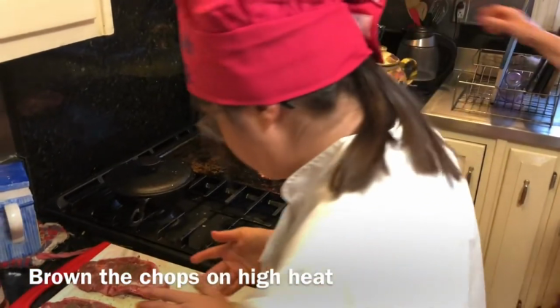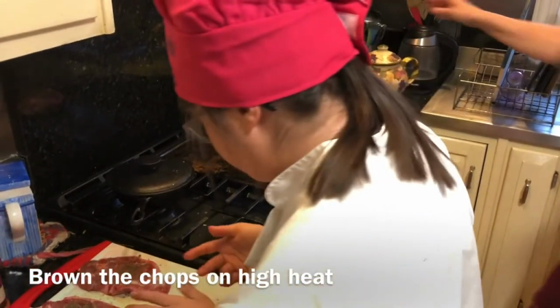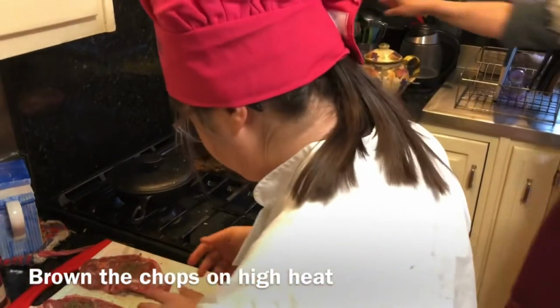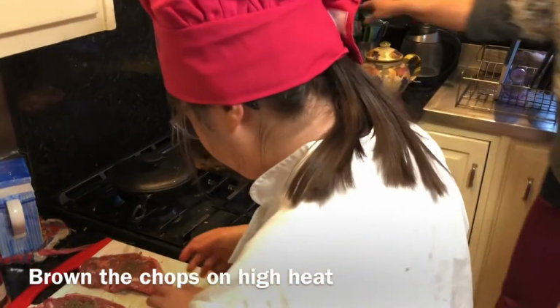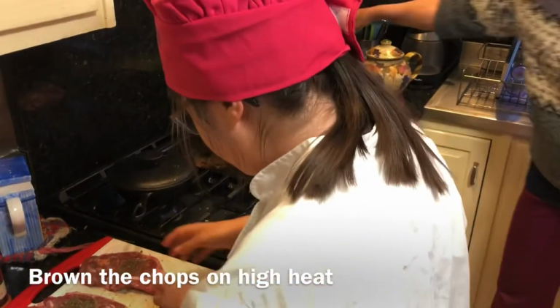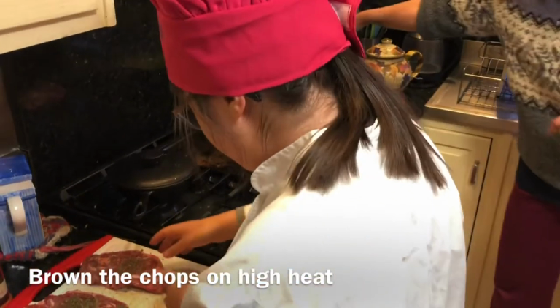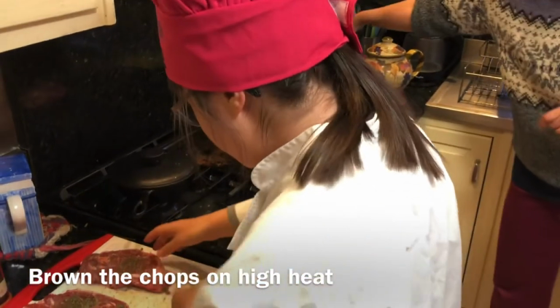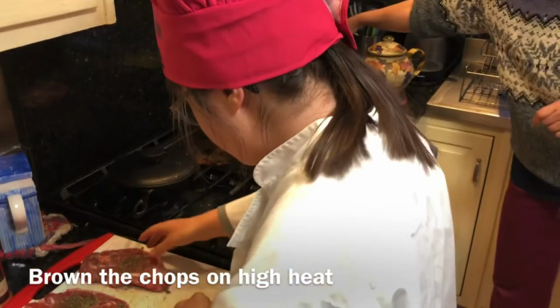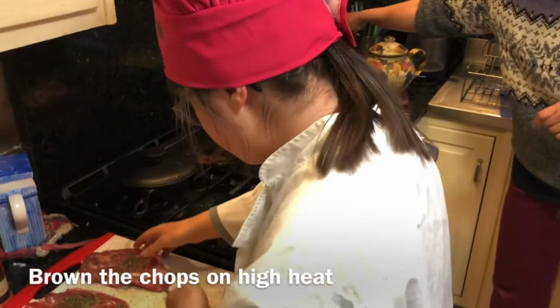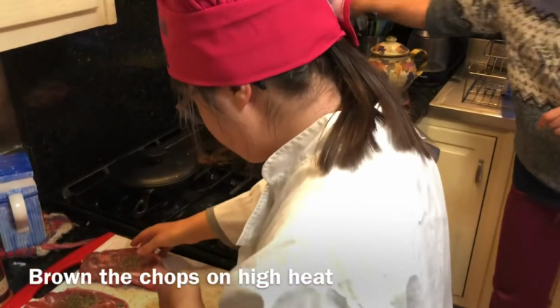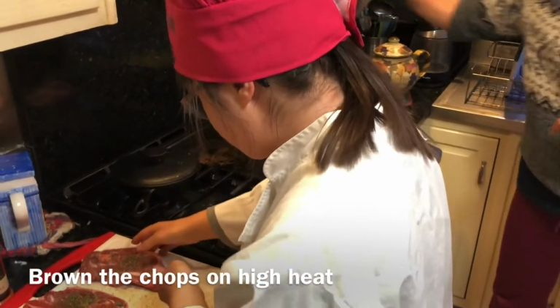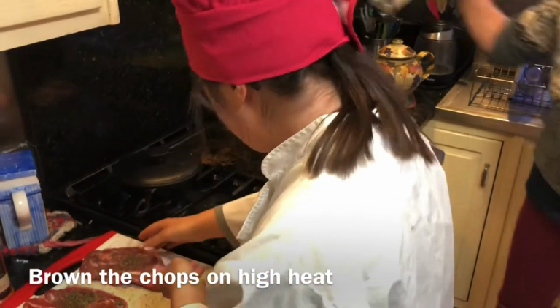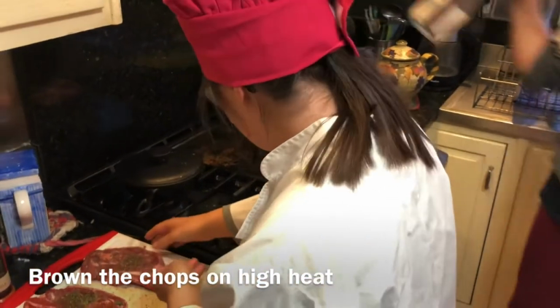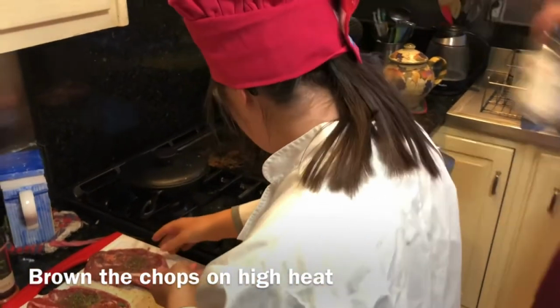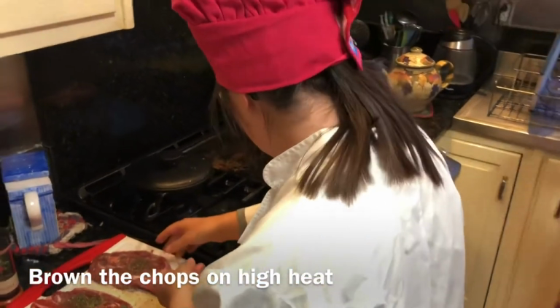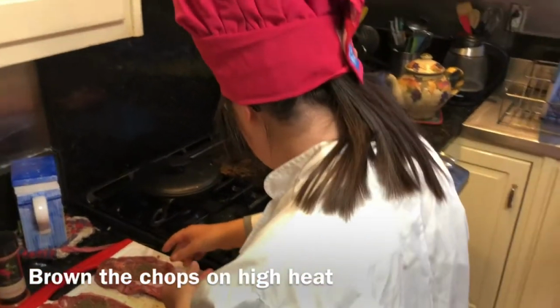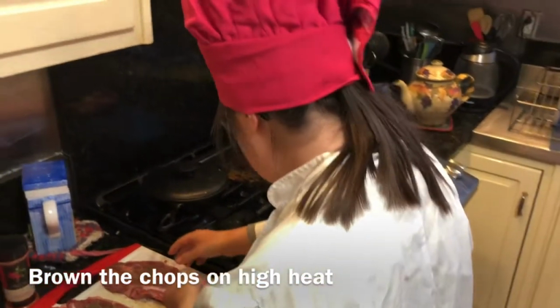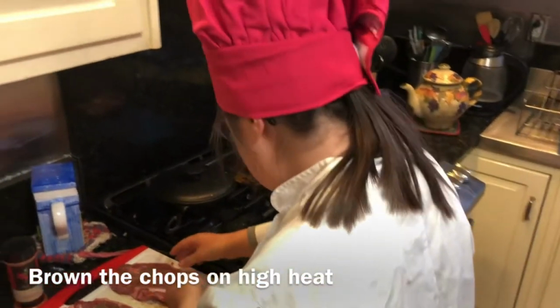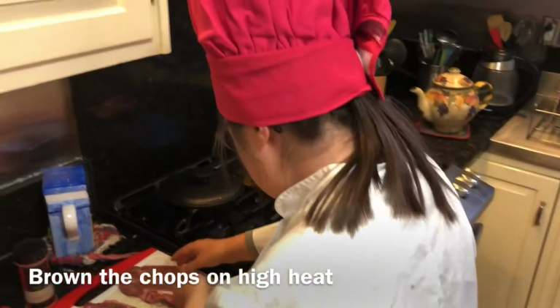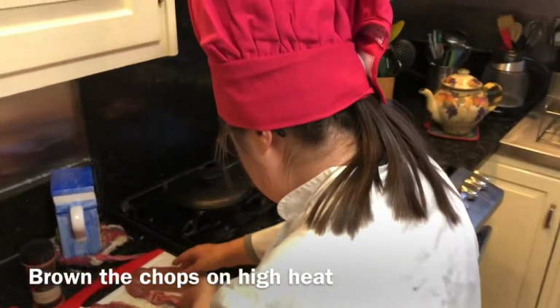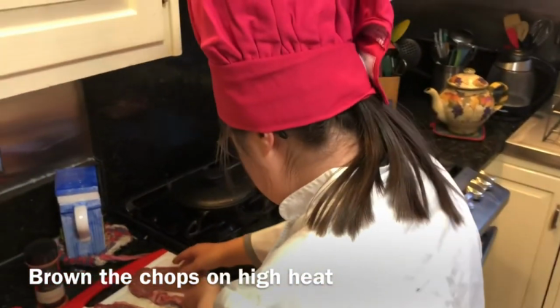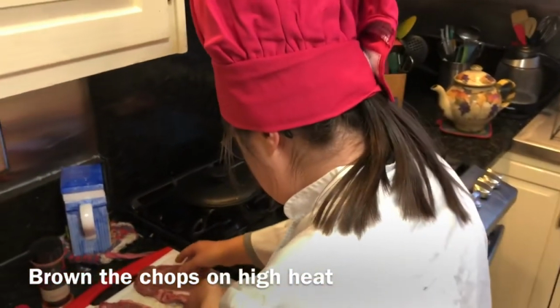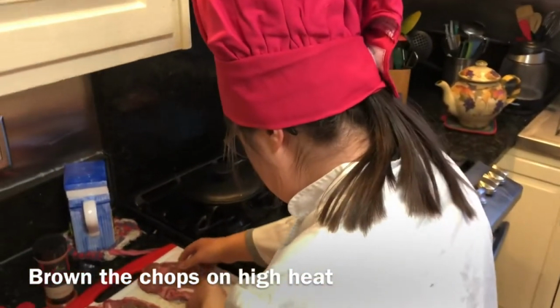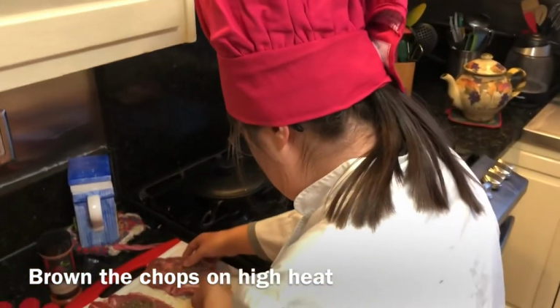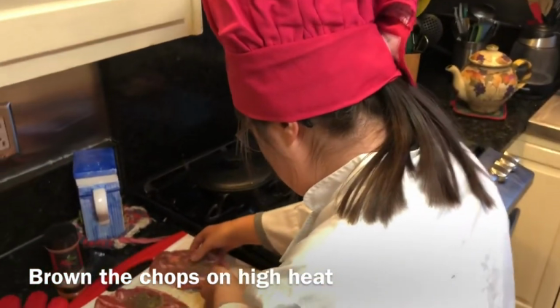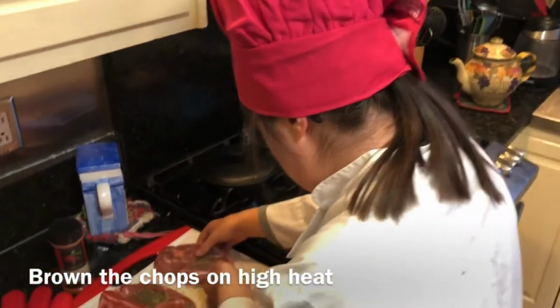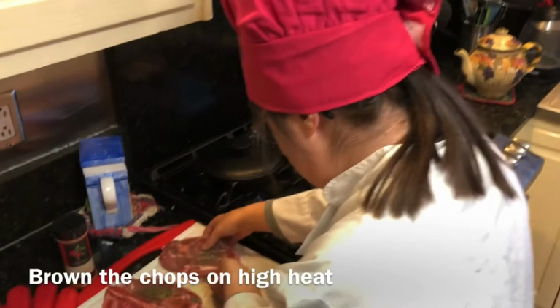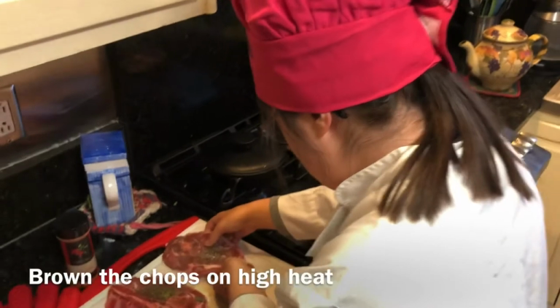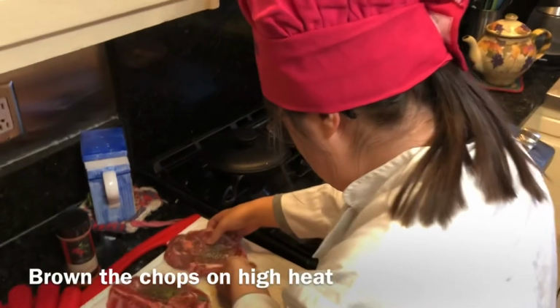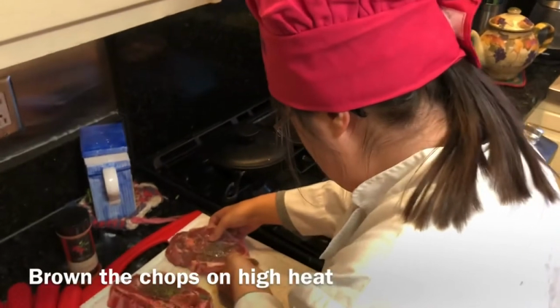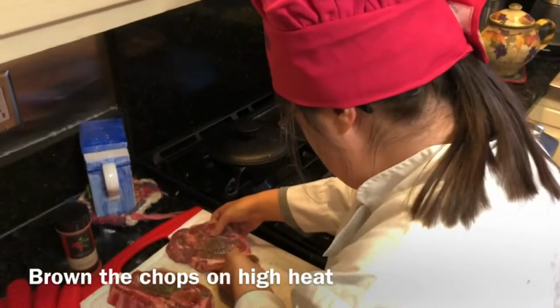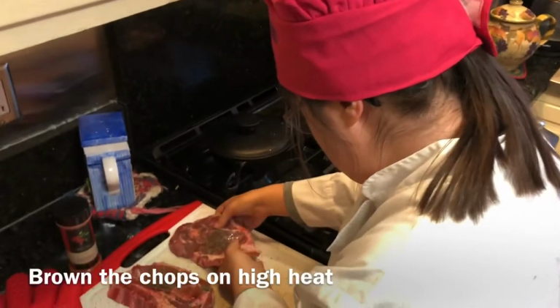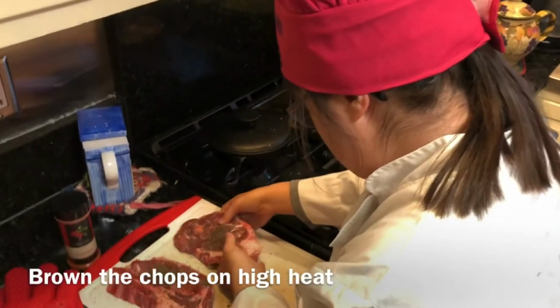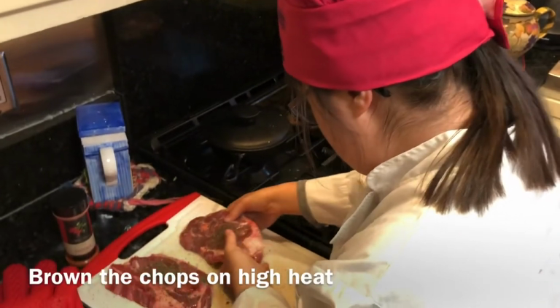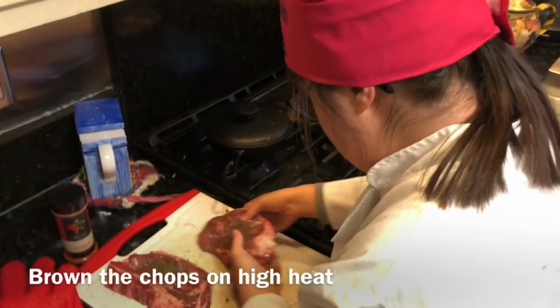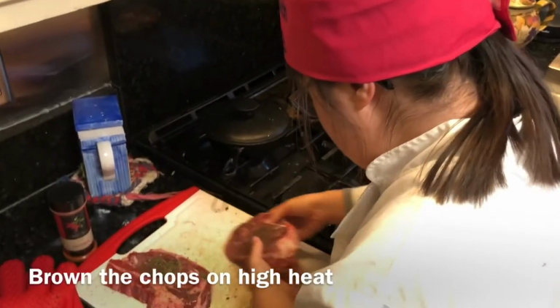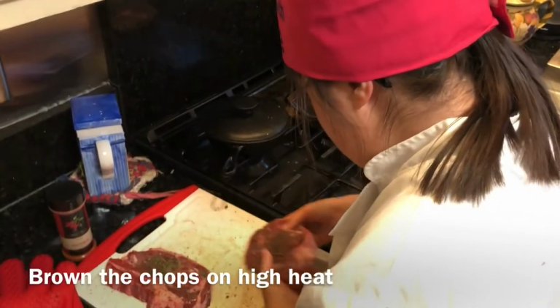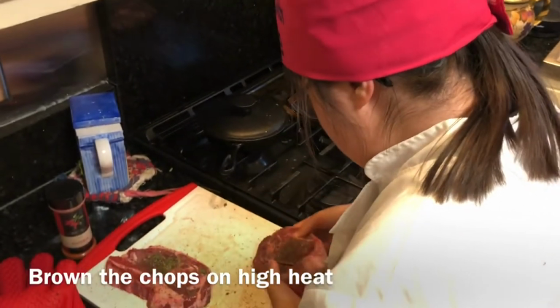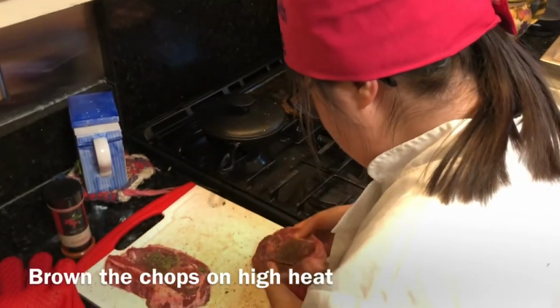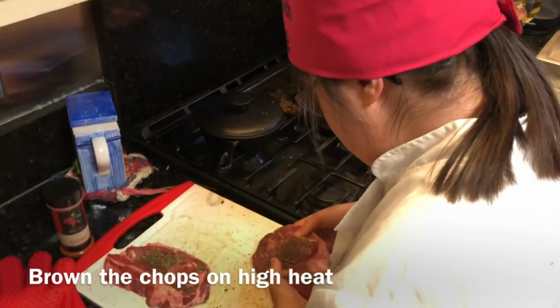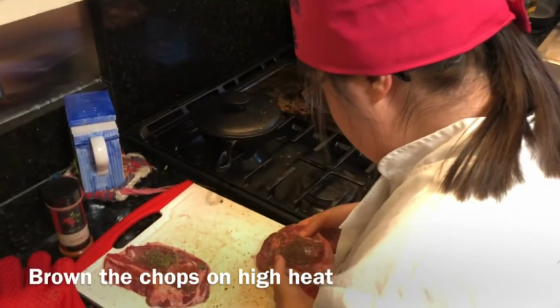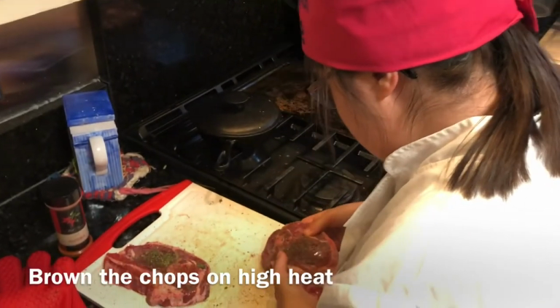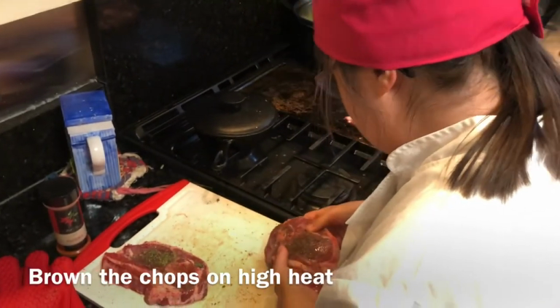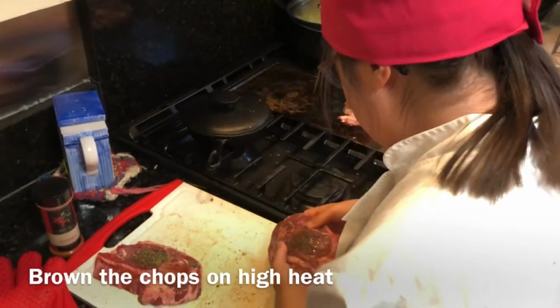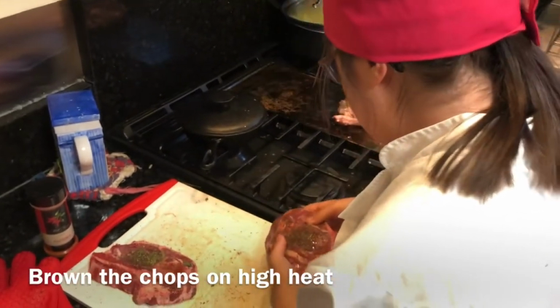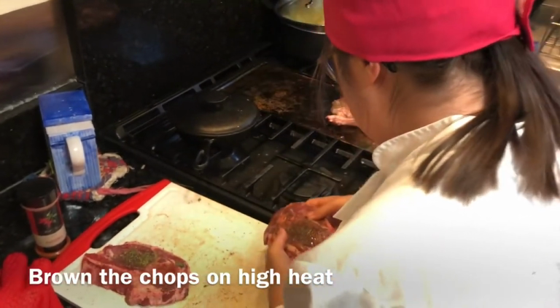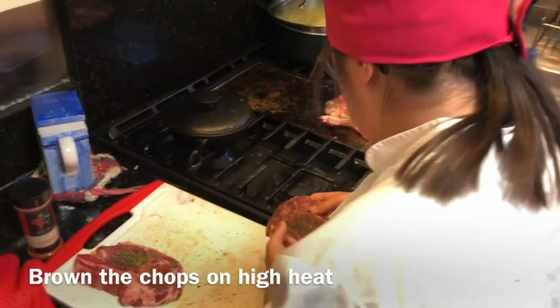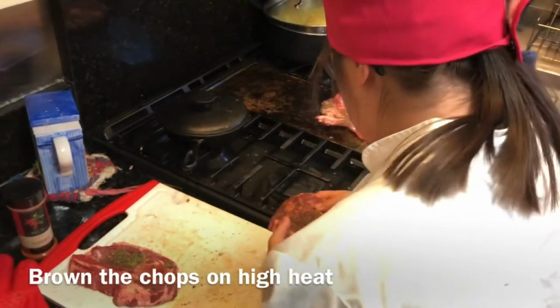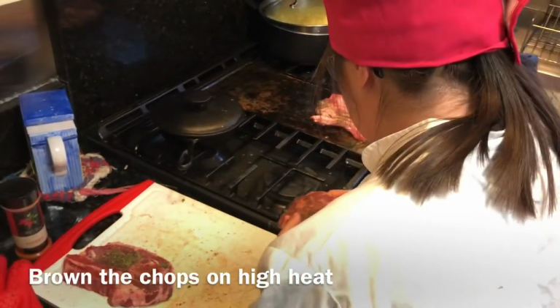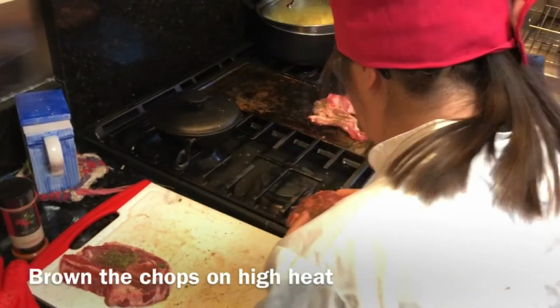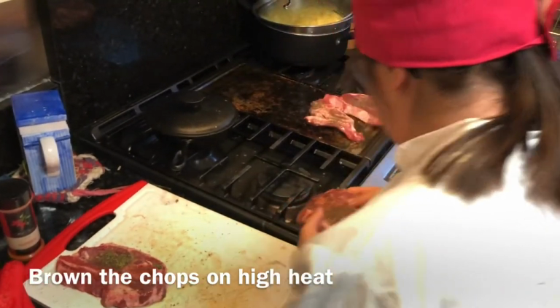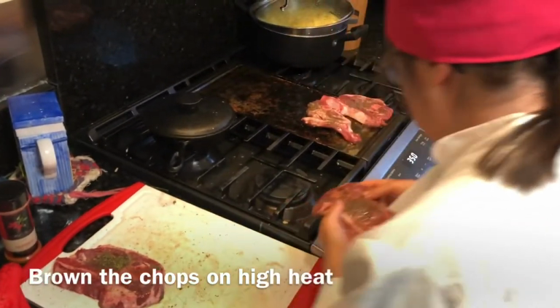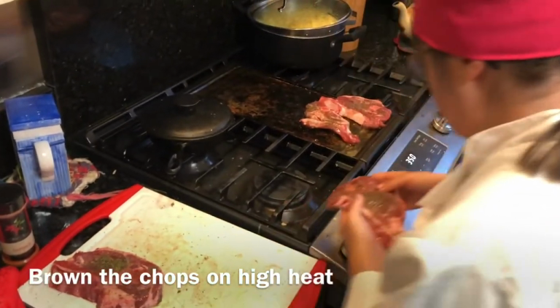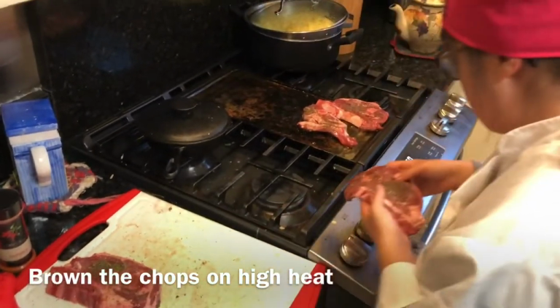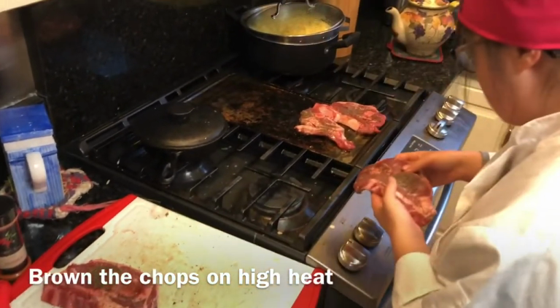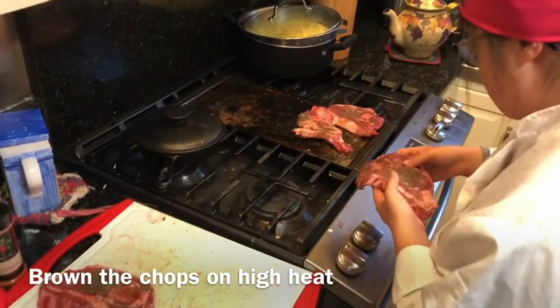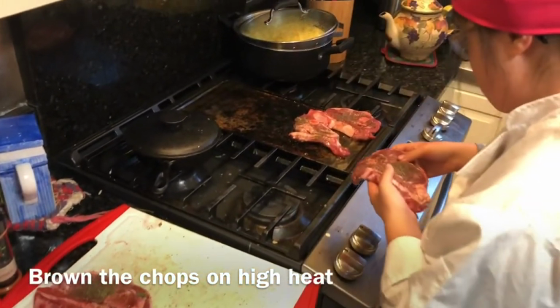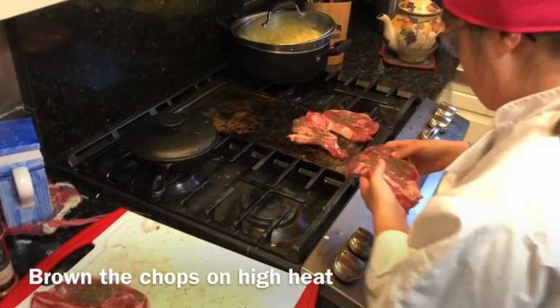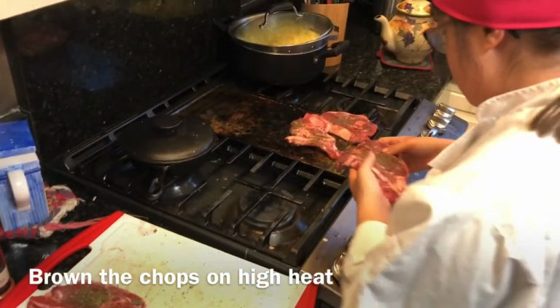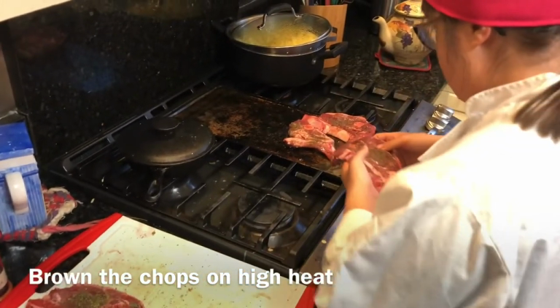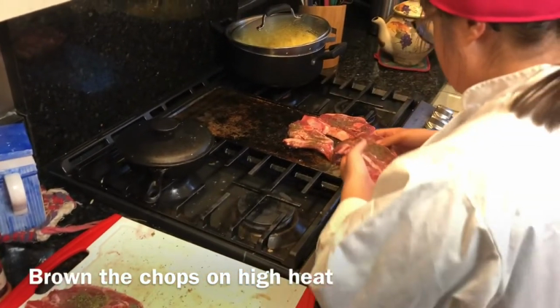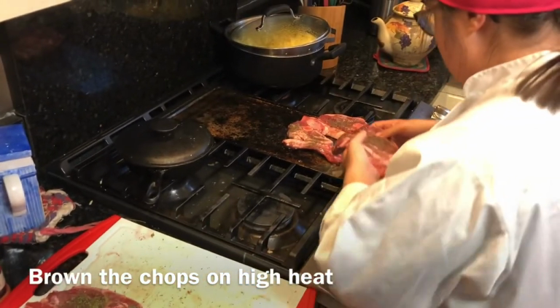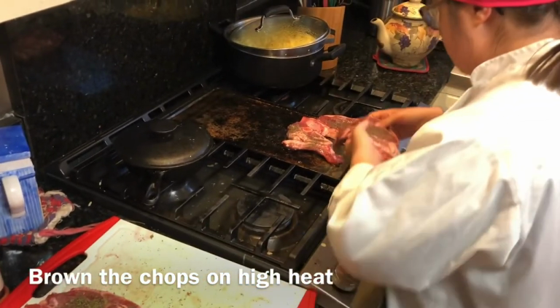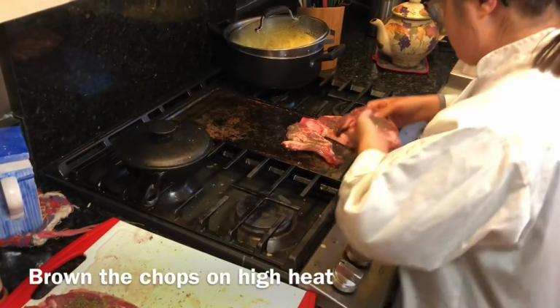And what we do when we cook lamb chops is we turn them on the side and melt some of the lamb fat too, because lamb fat tastes really good.